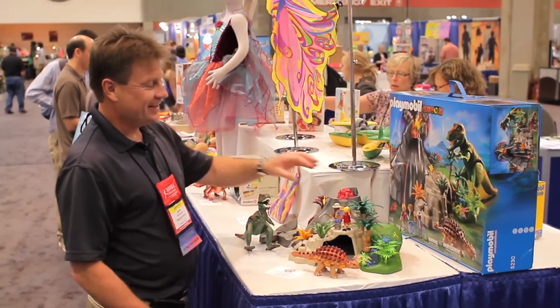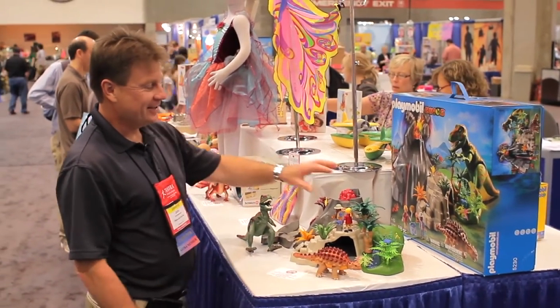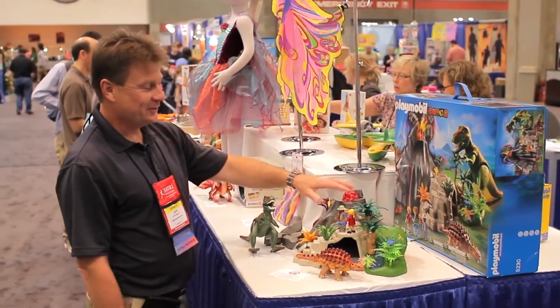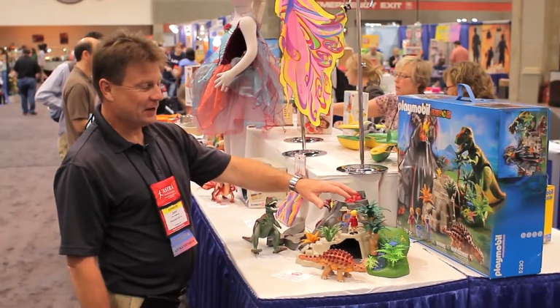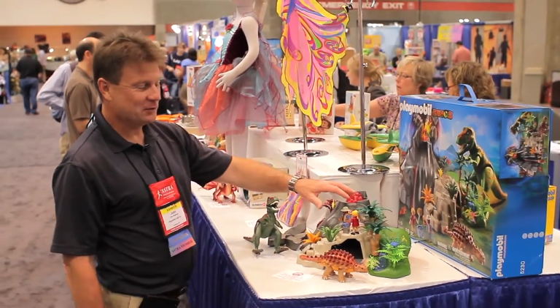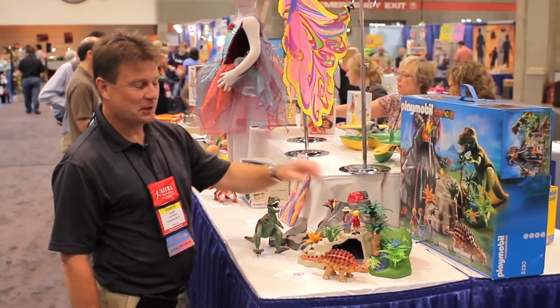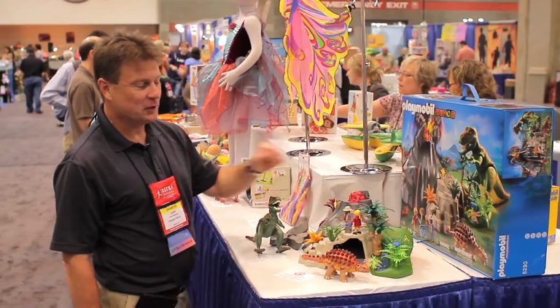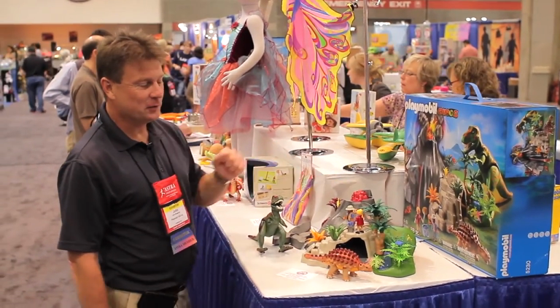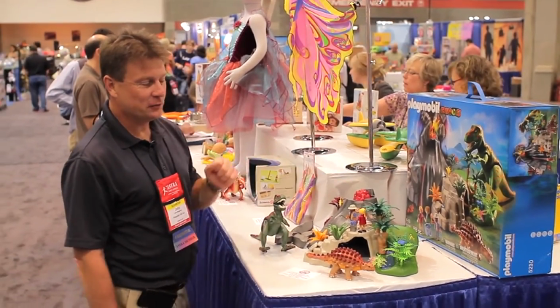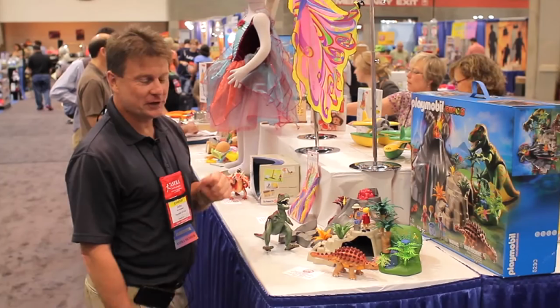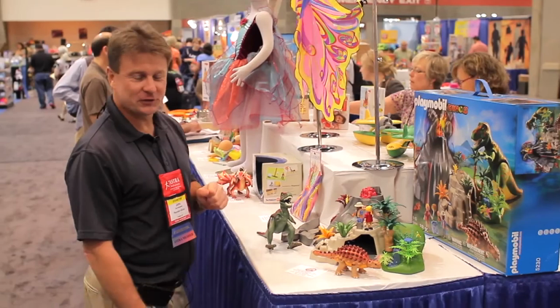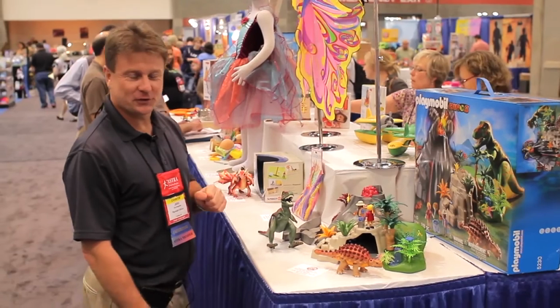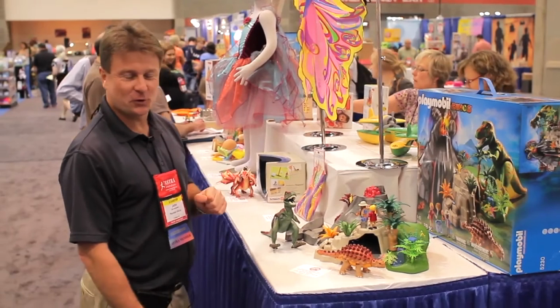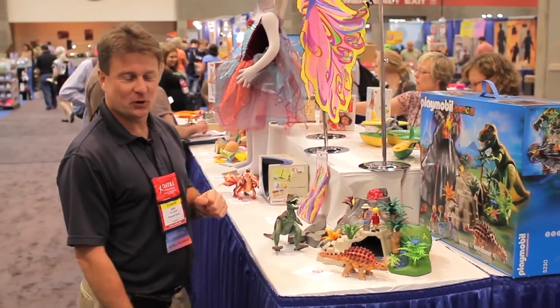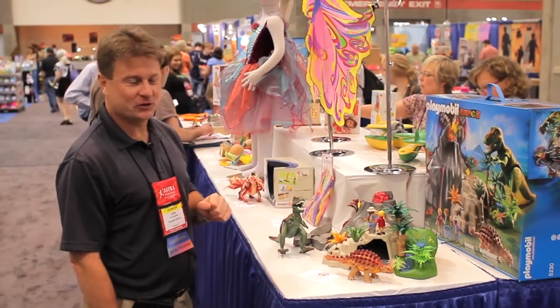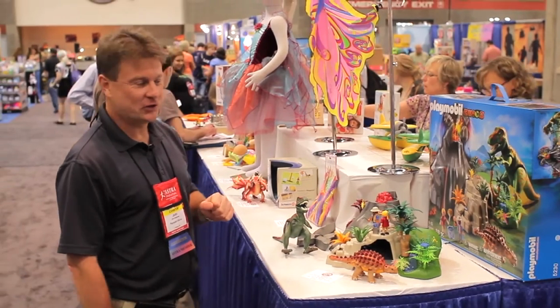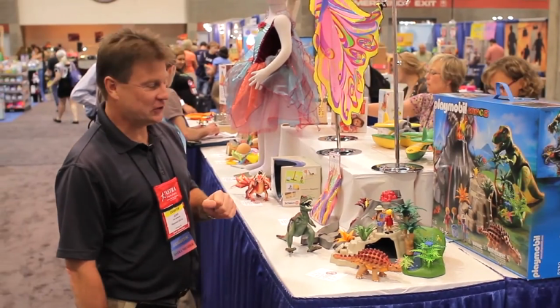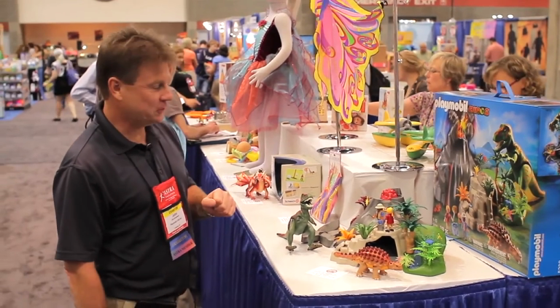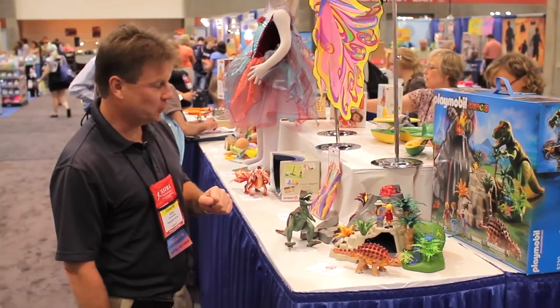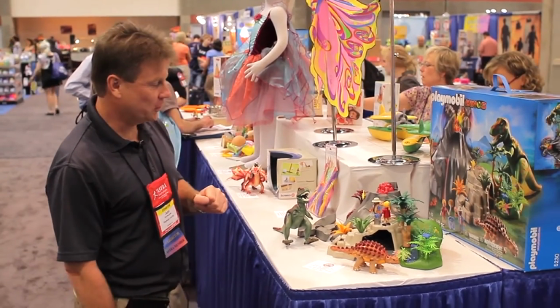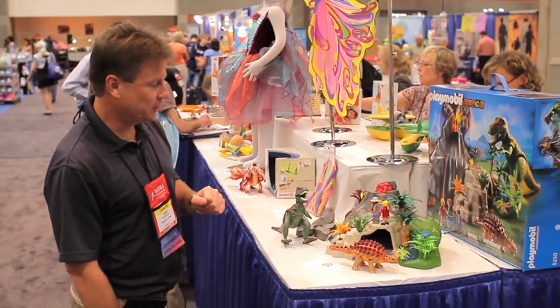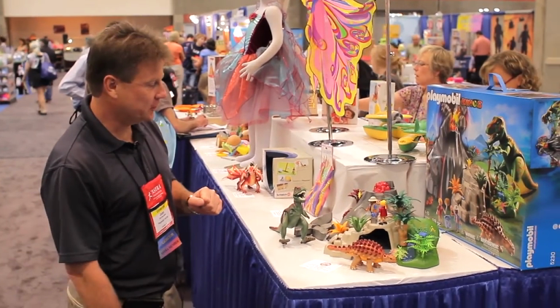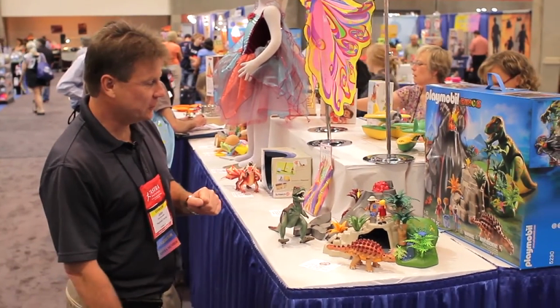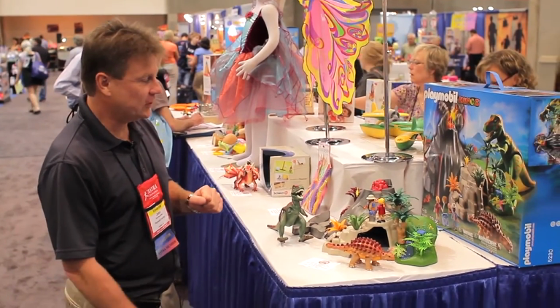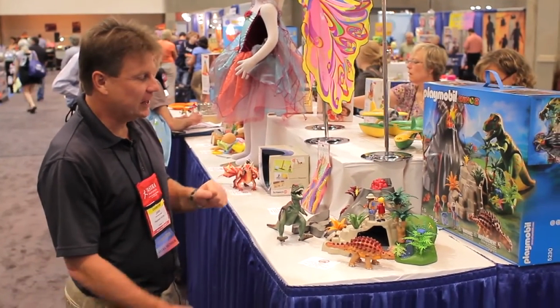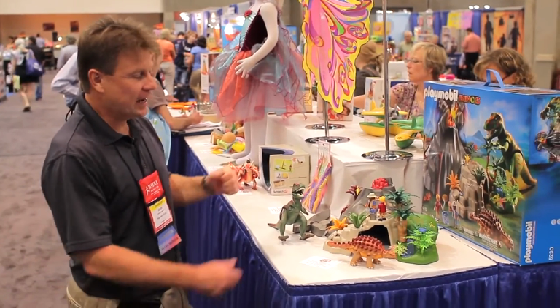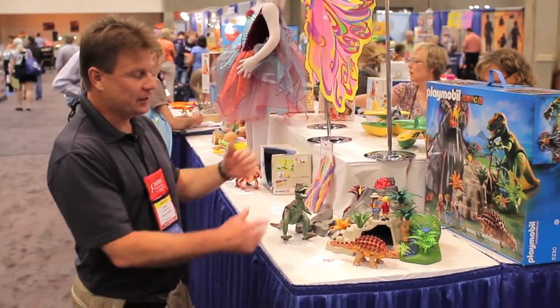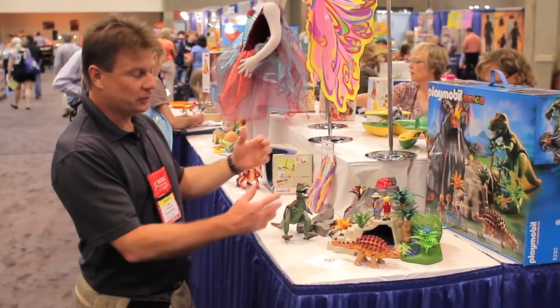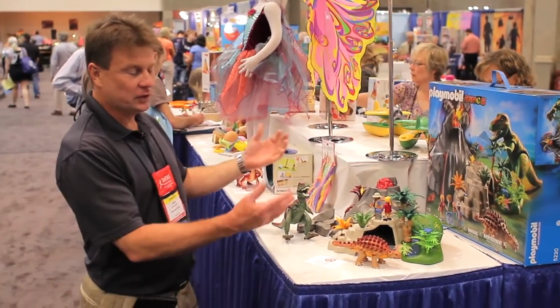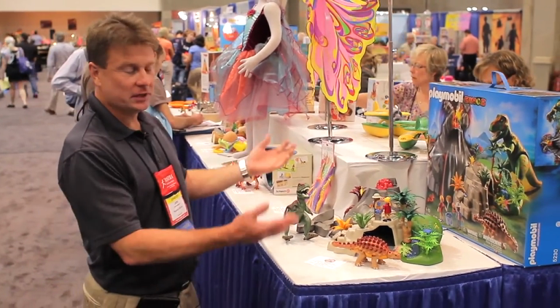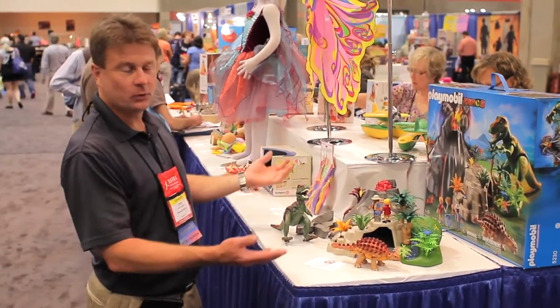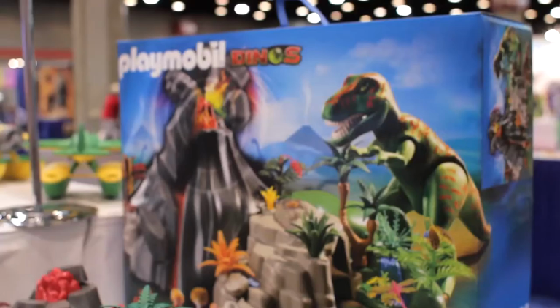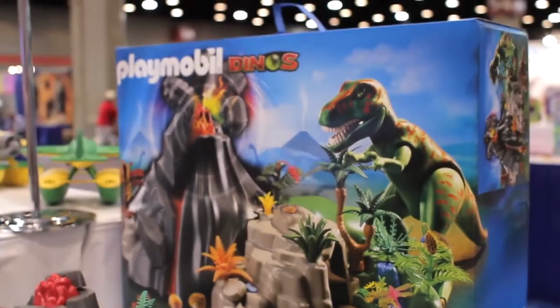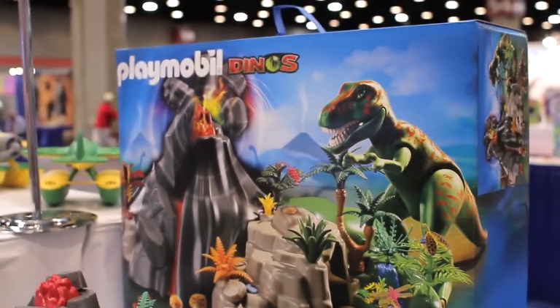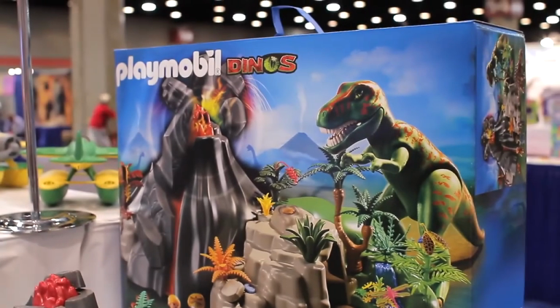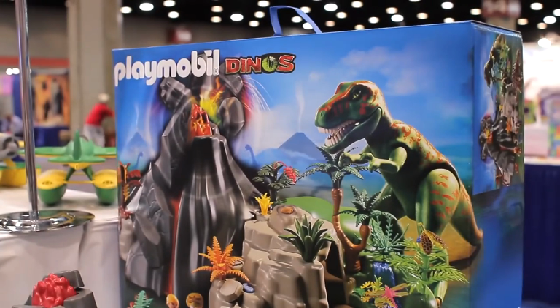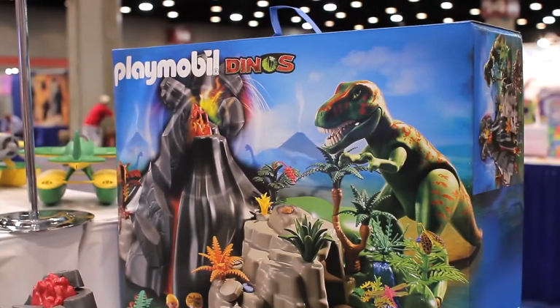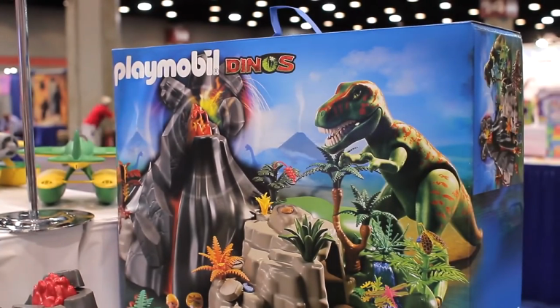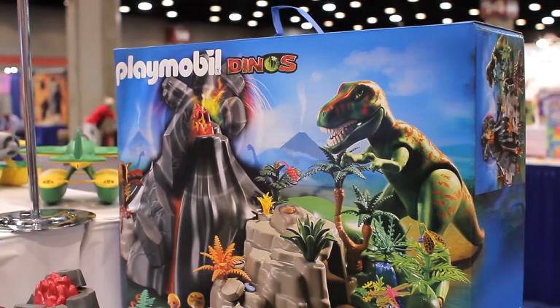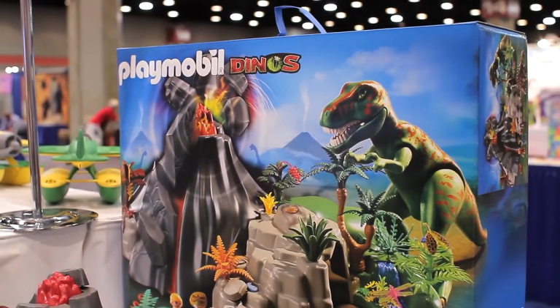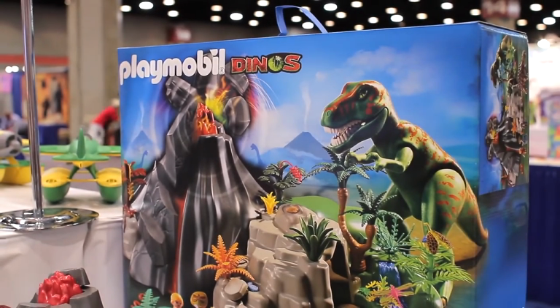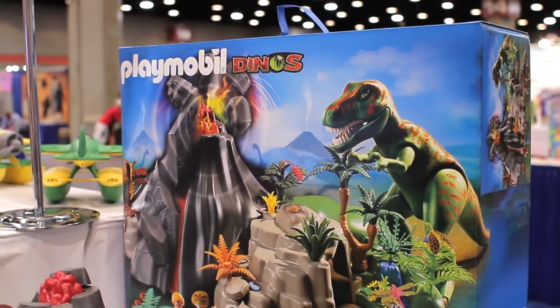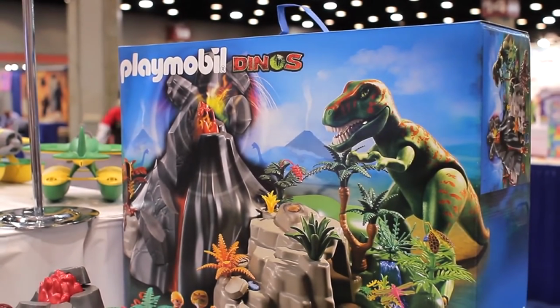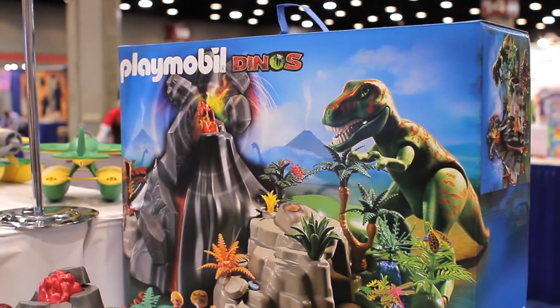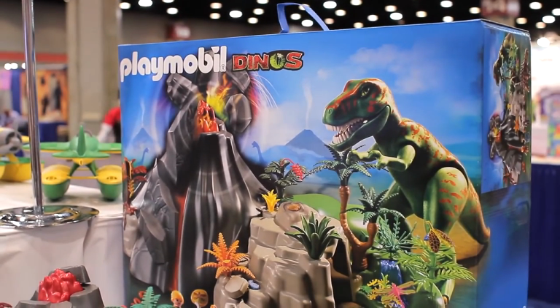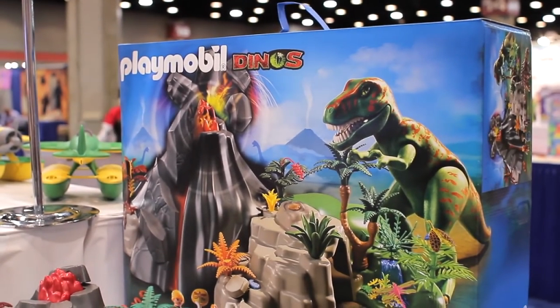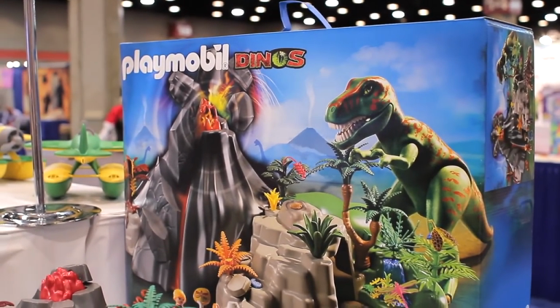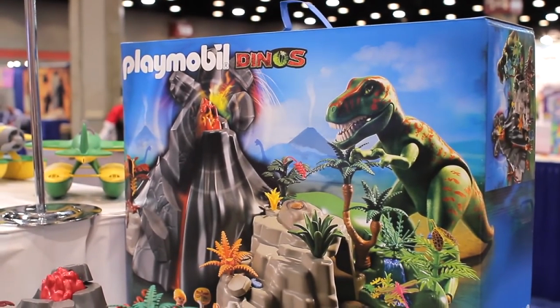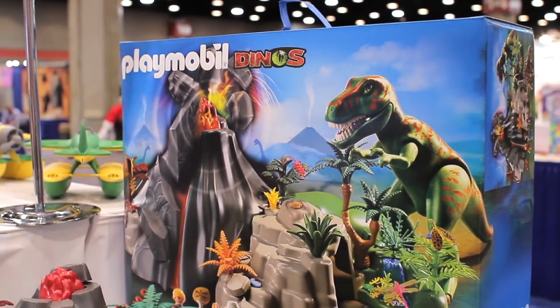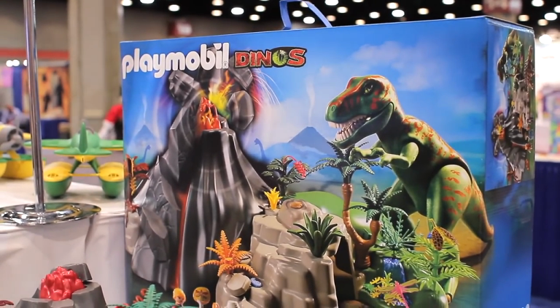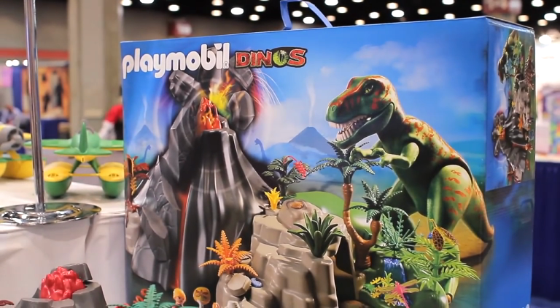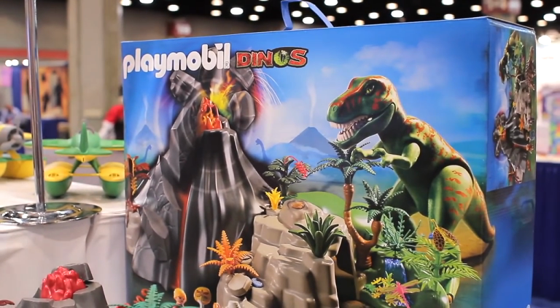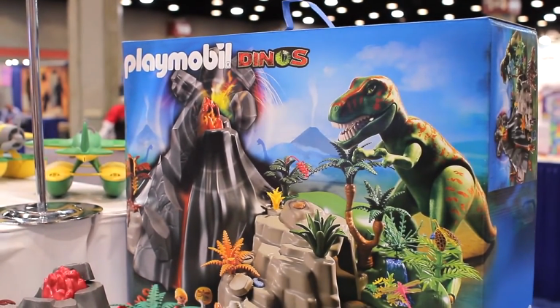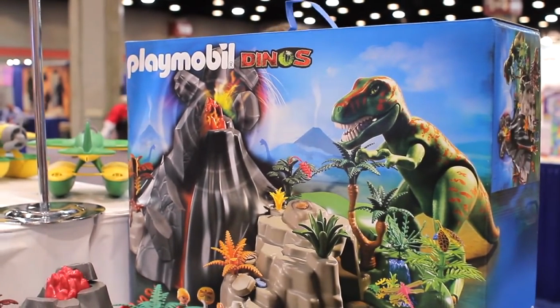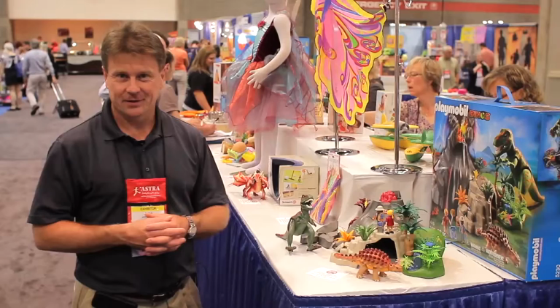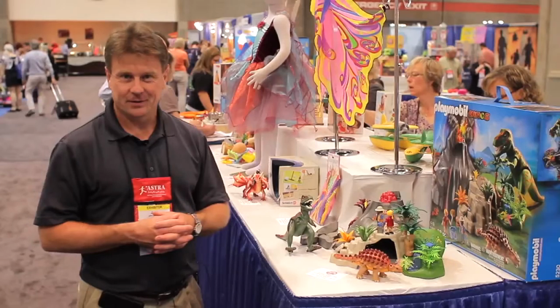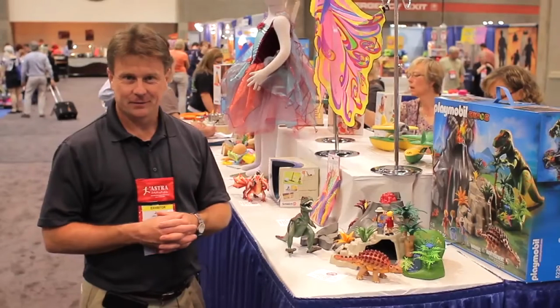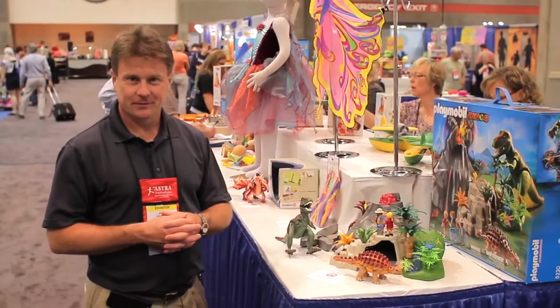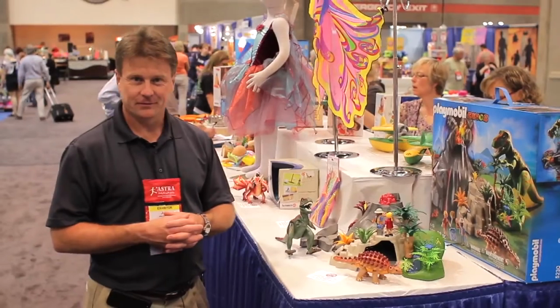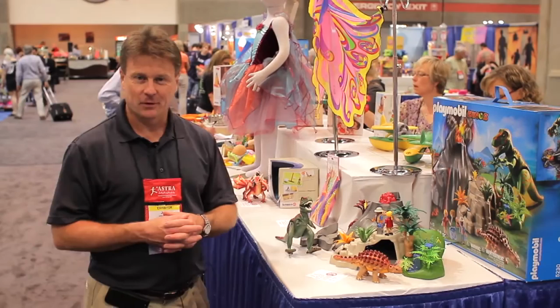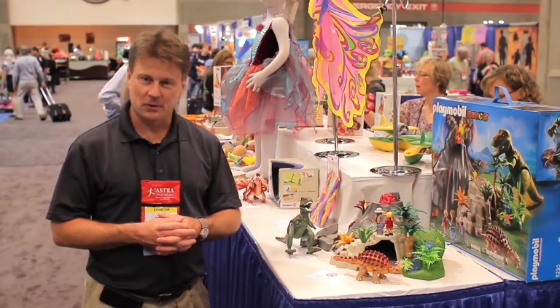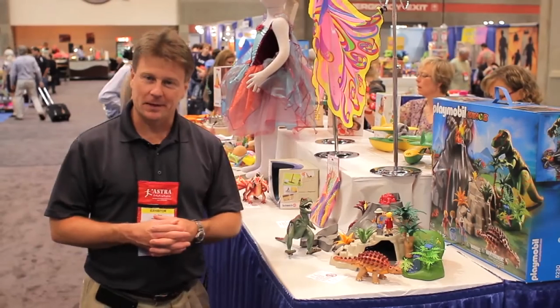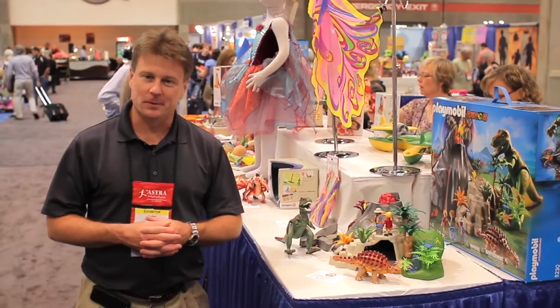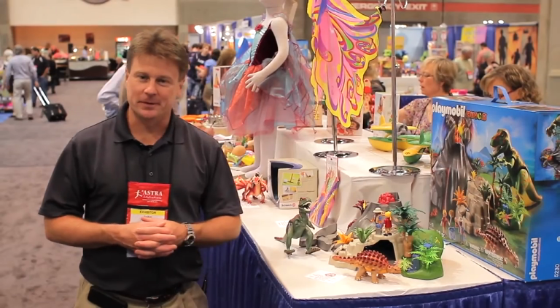We have the Playmobil figures of course — the explorers — and a really wonderful dinosaur playset for the kids from Playmobil.